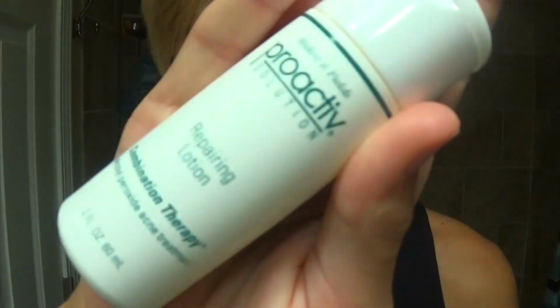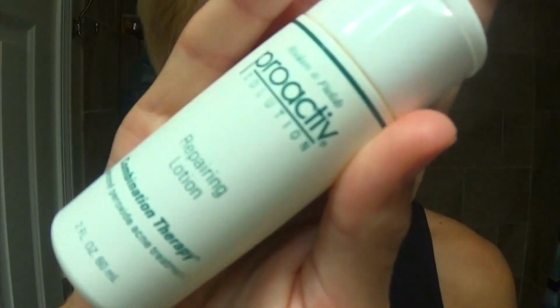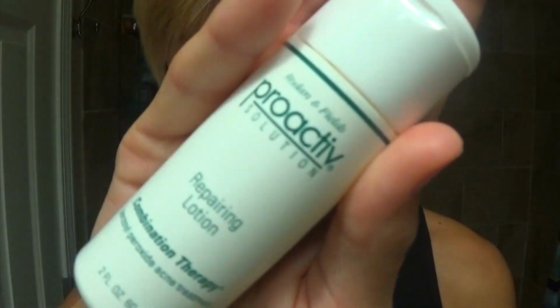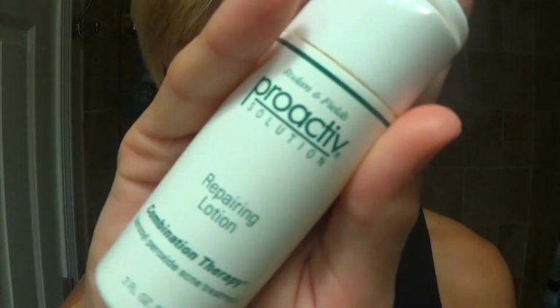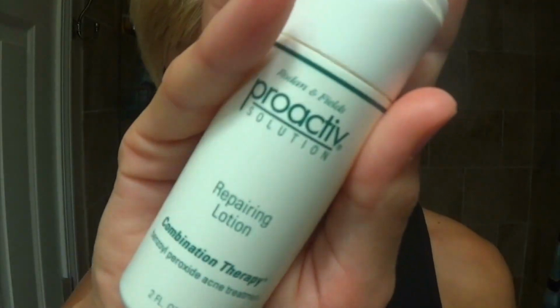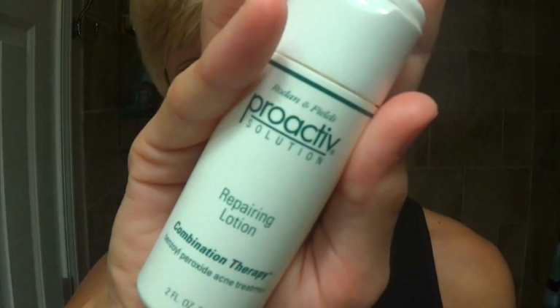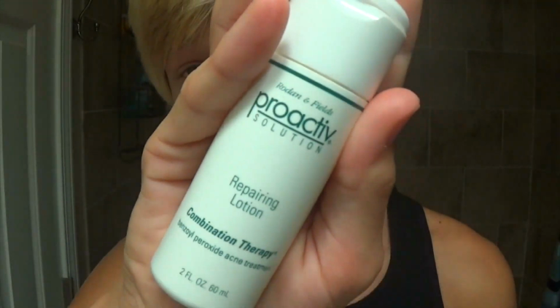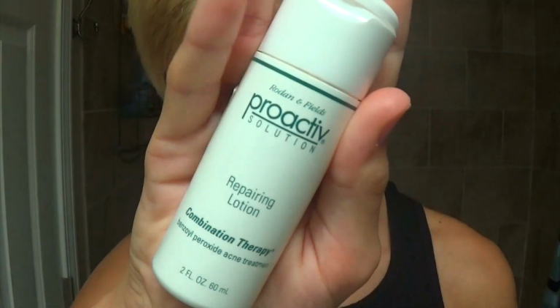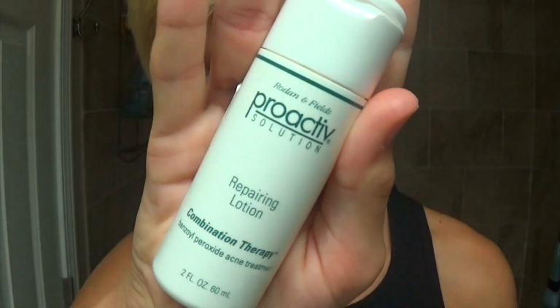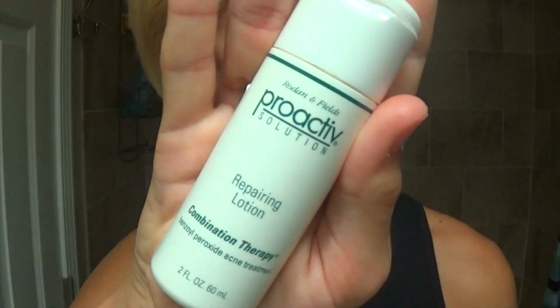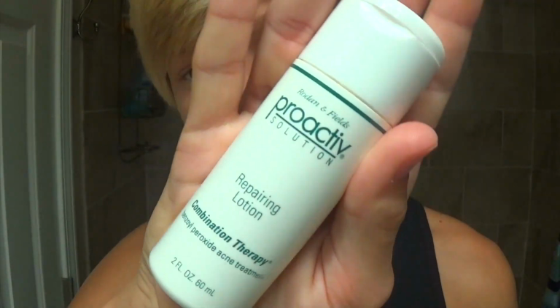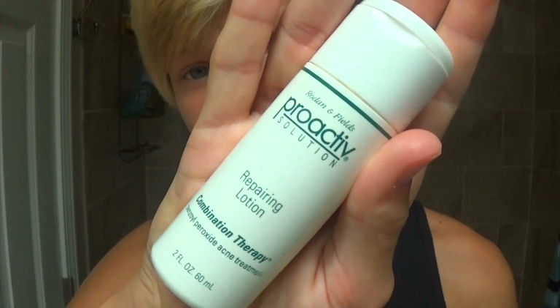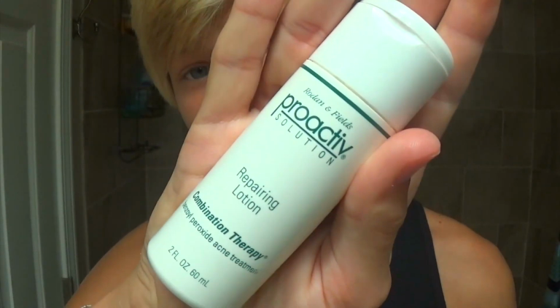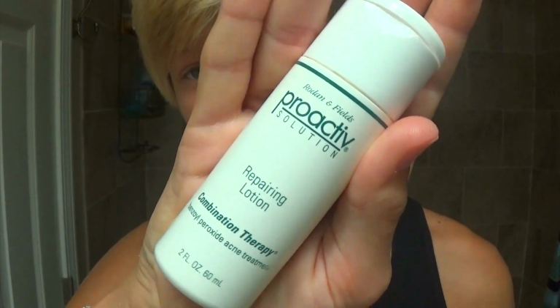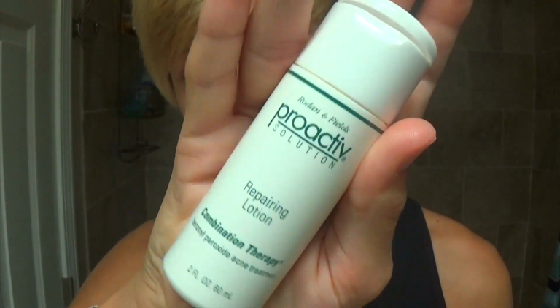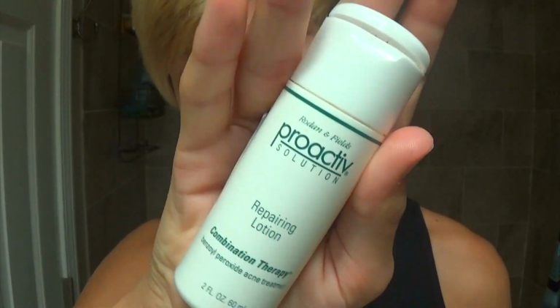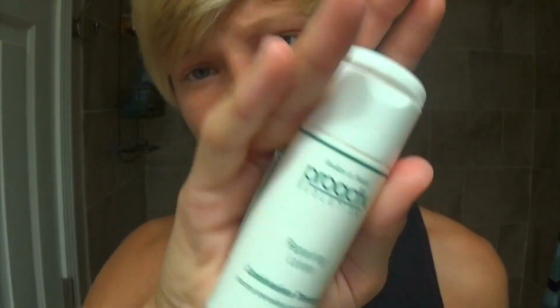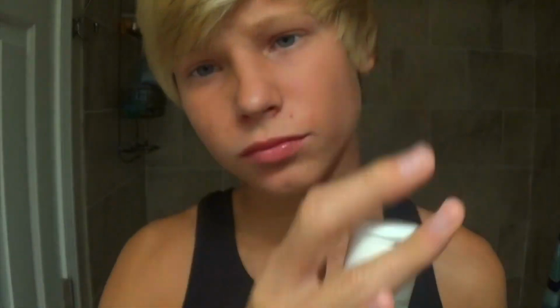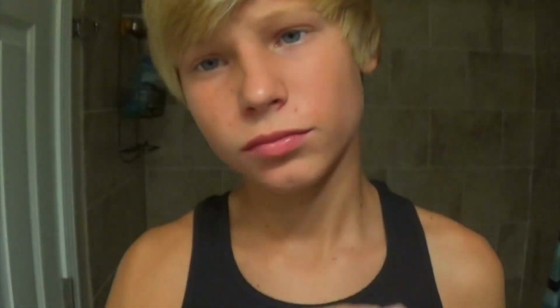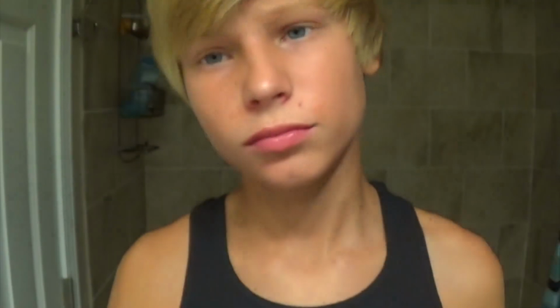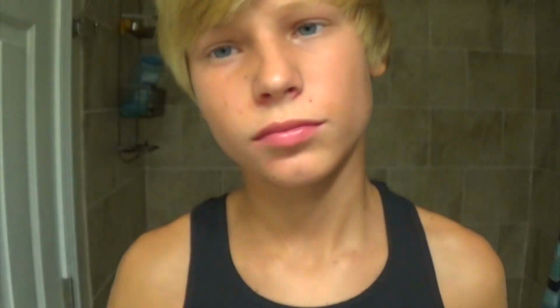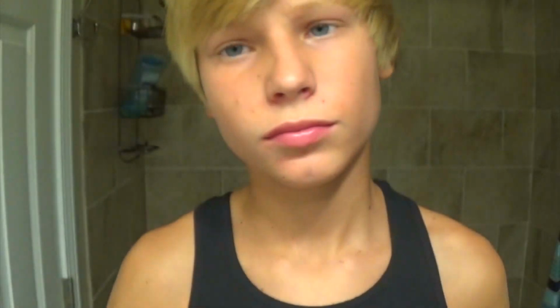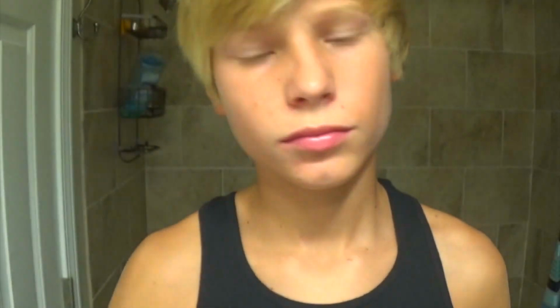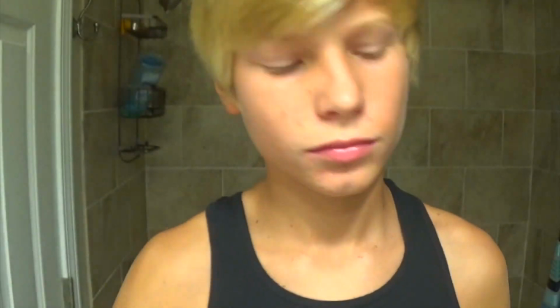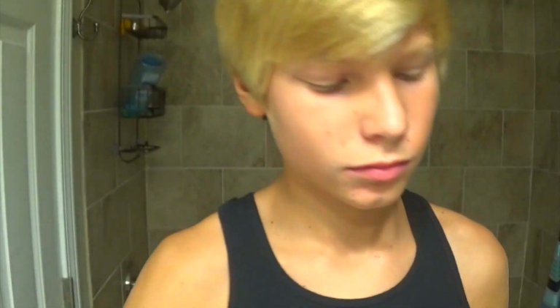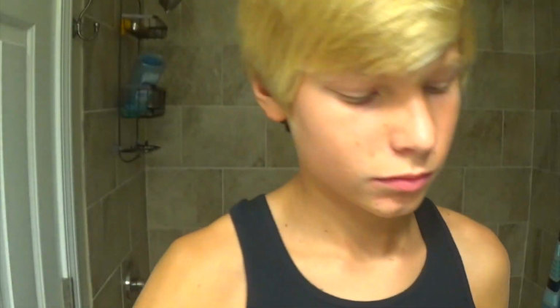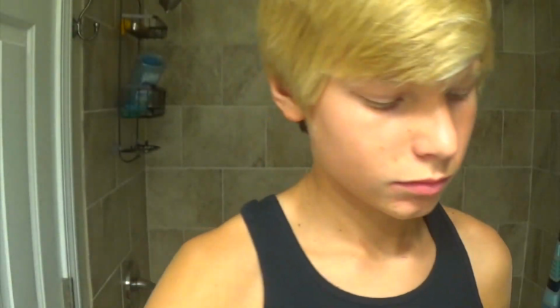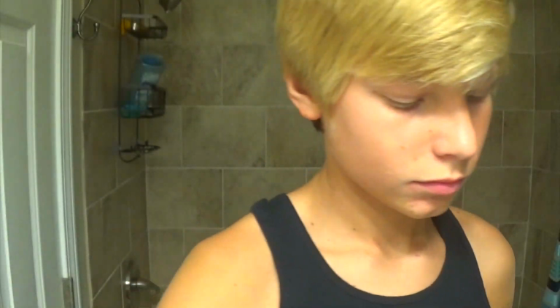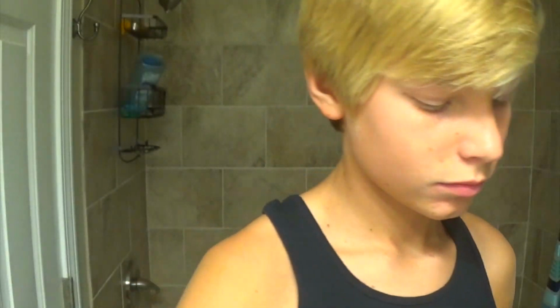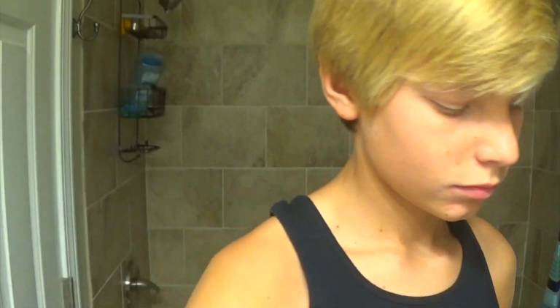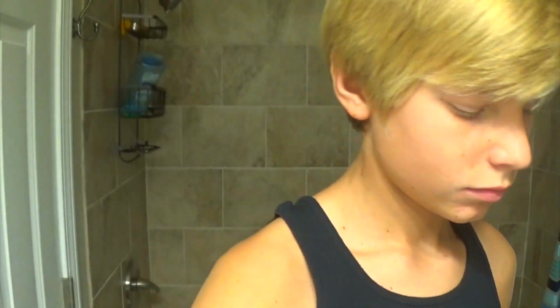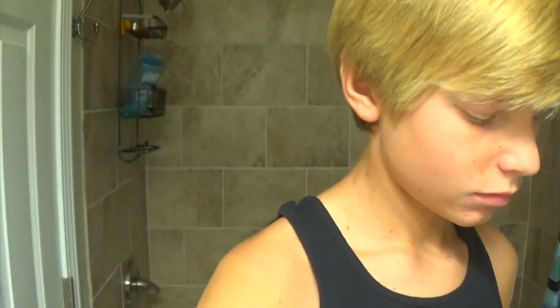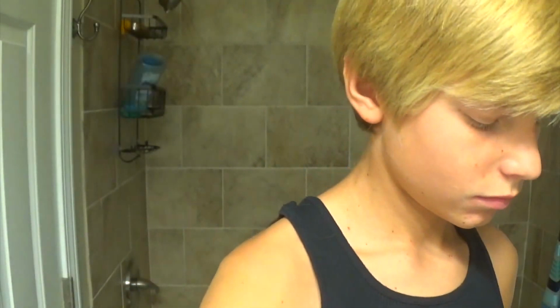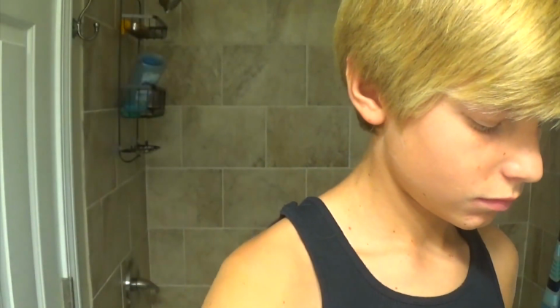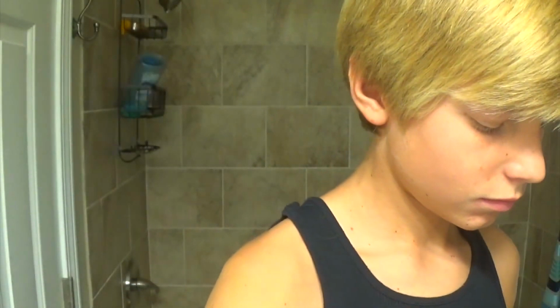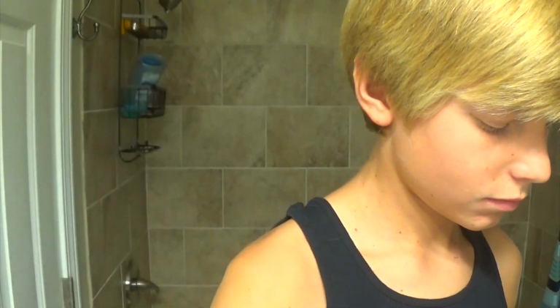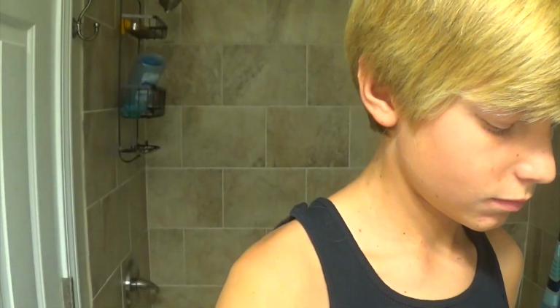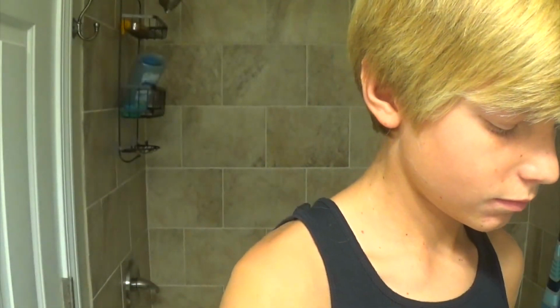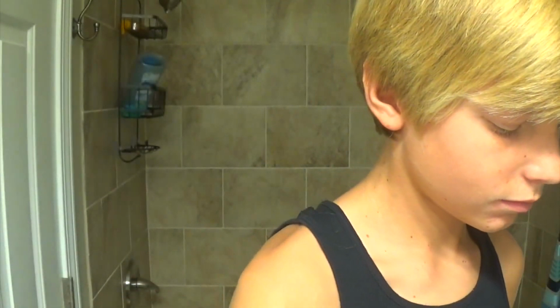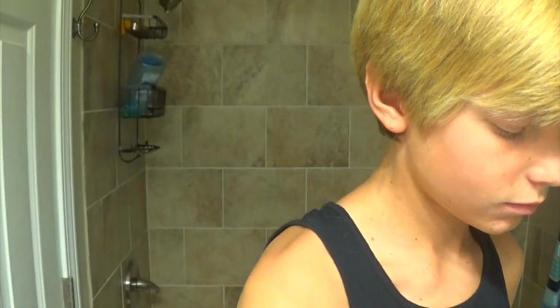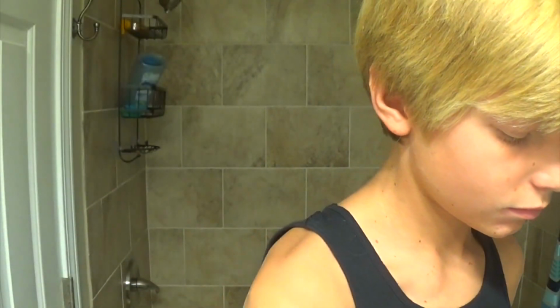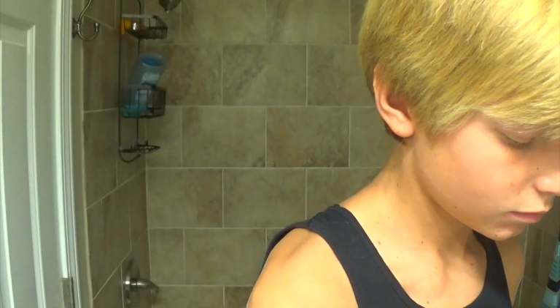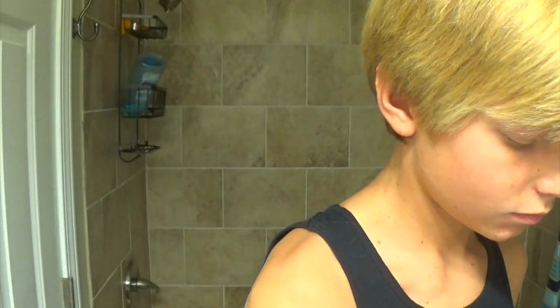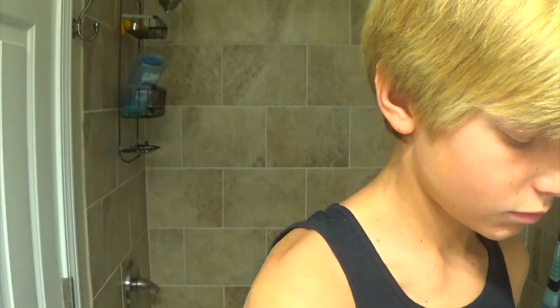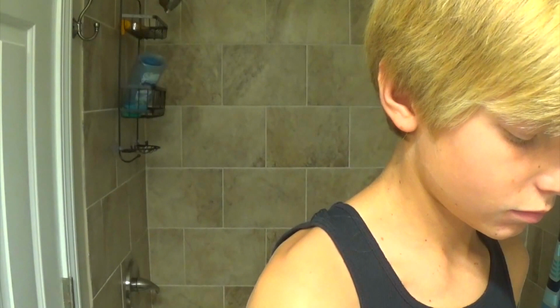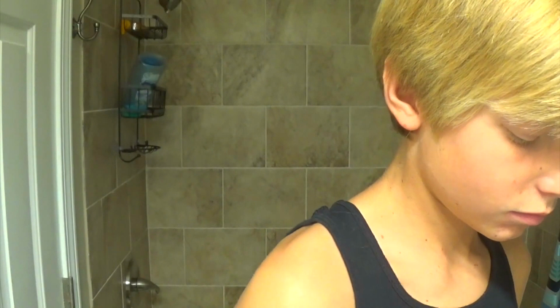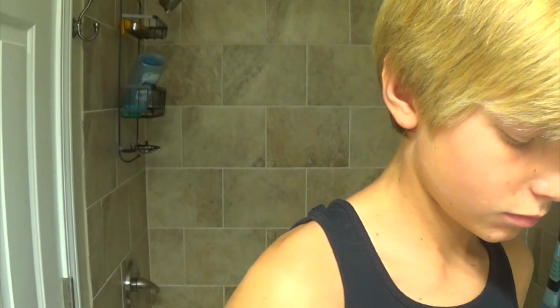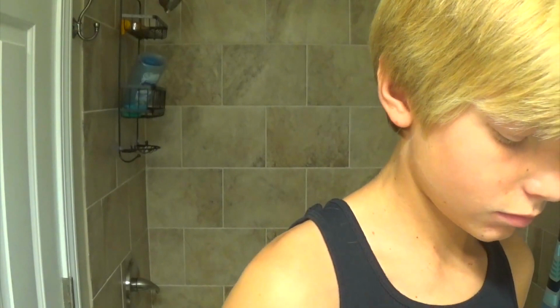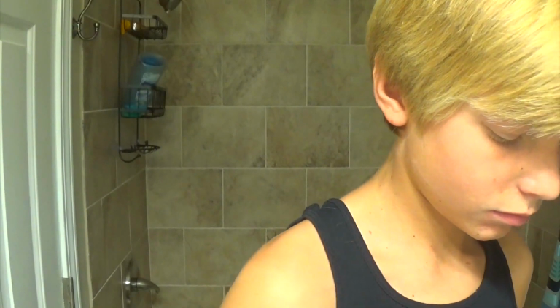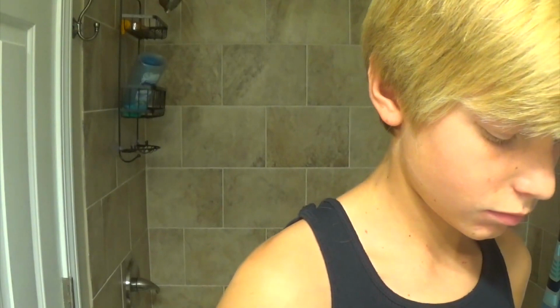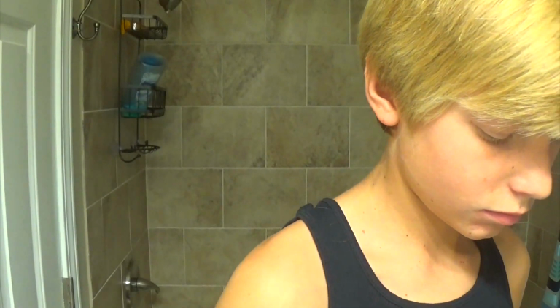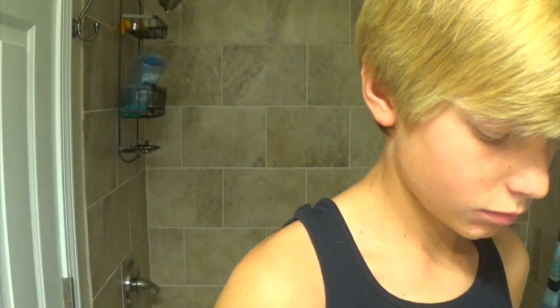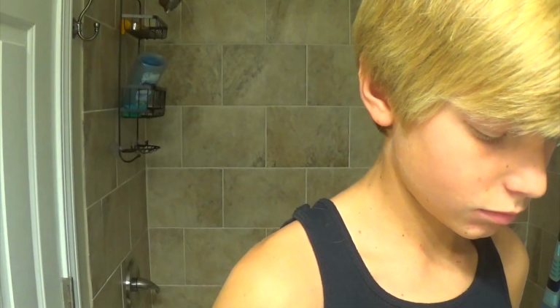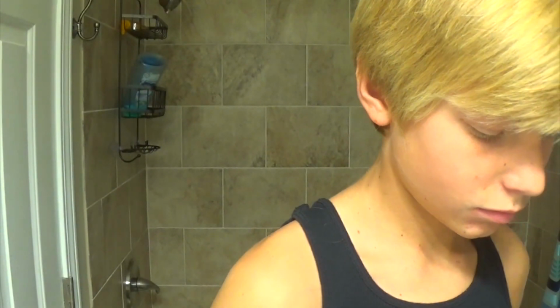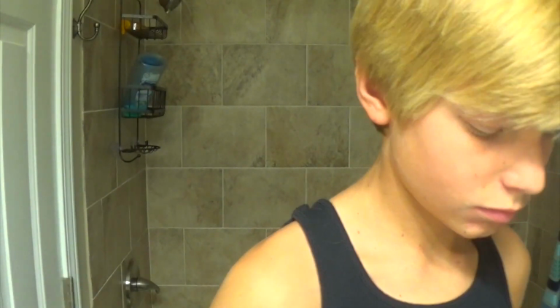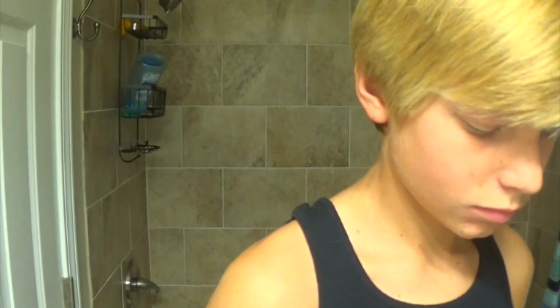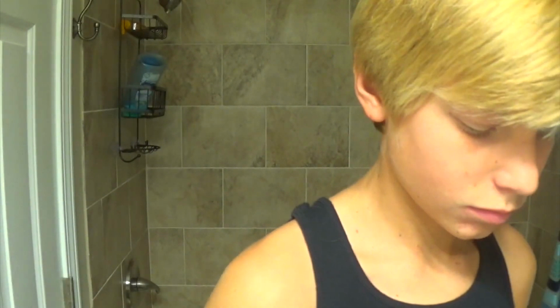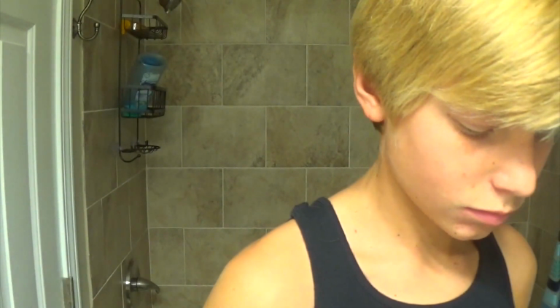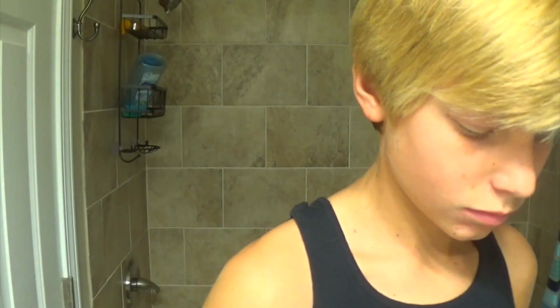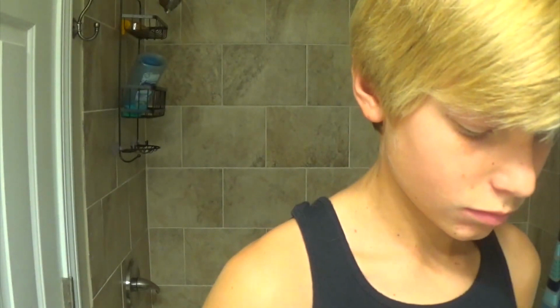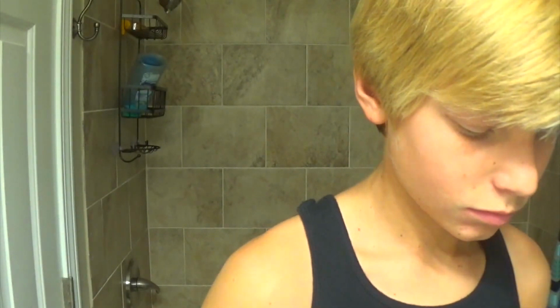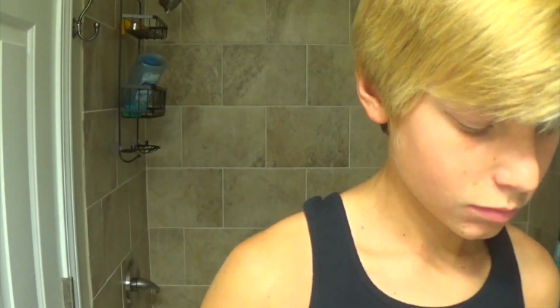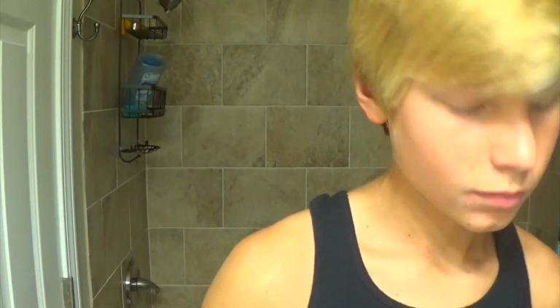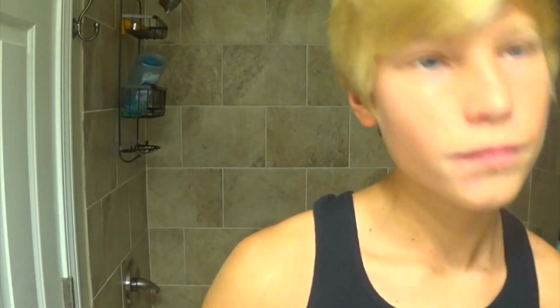Next, I use this Proactive repairing lotion, which I mainly use only on my day-to-day acne.